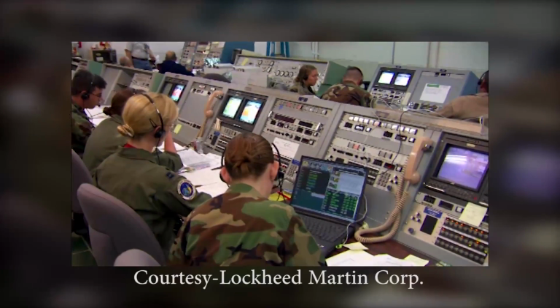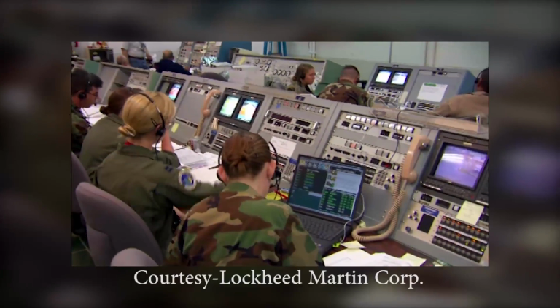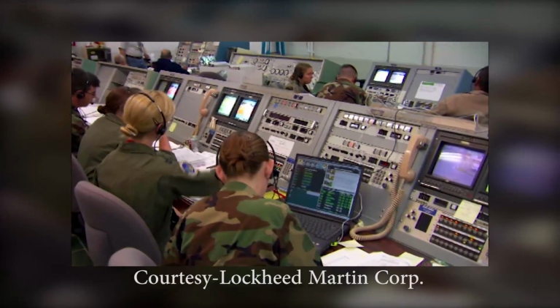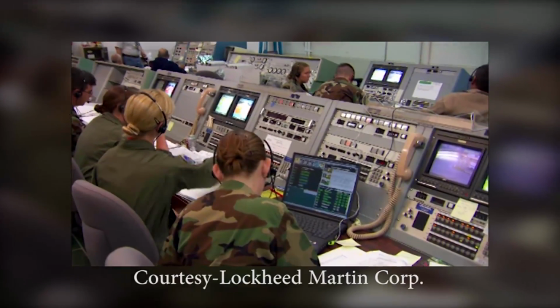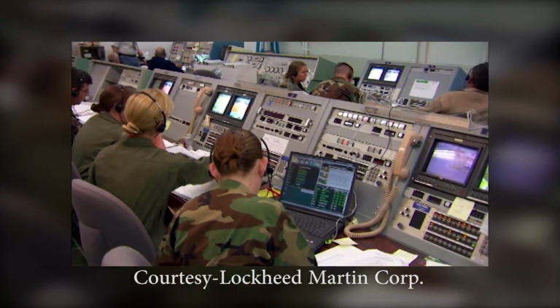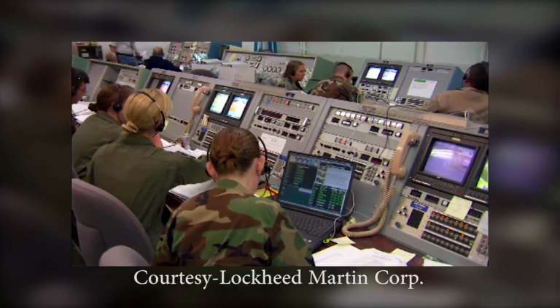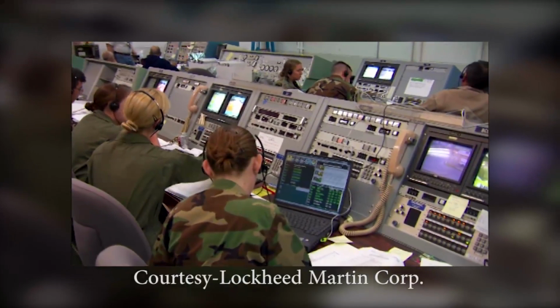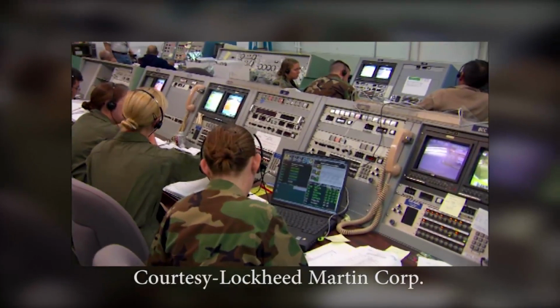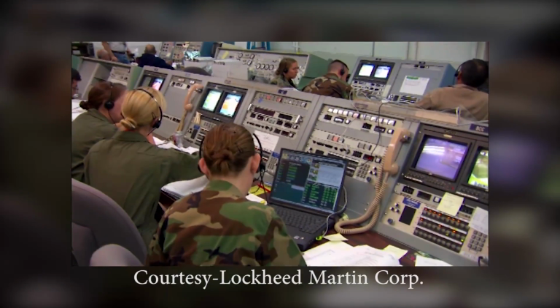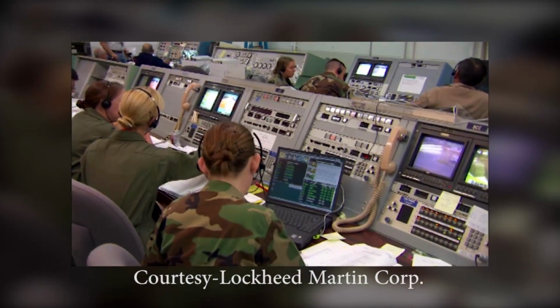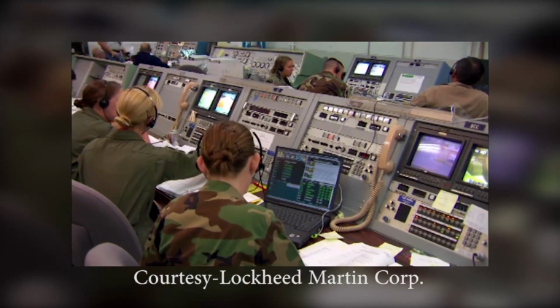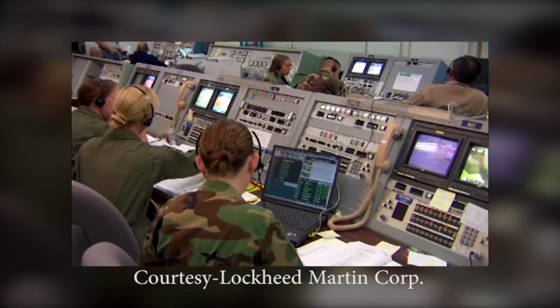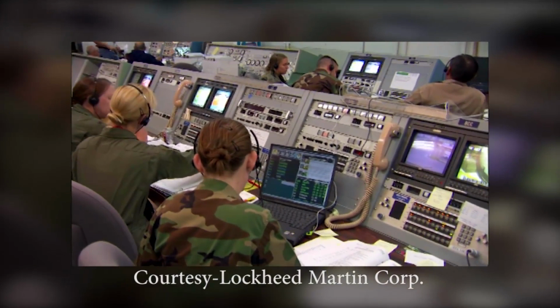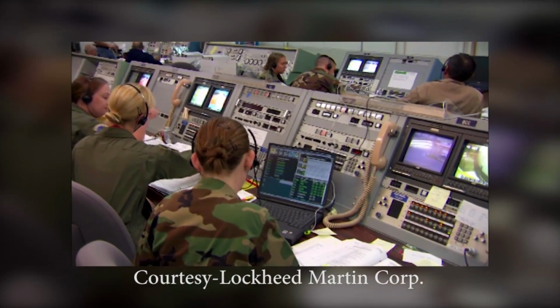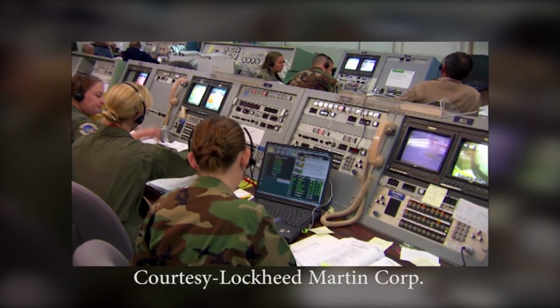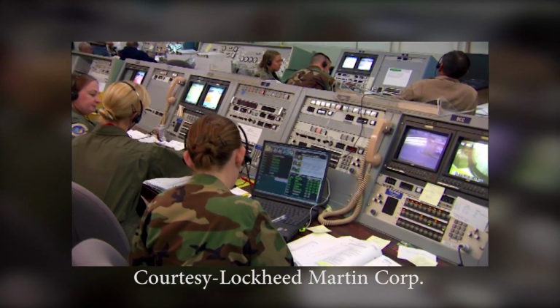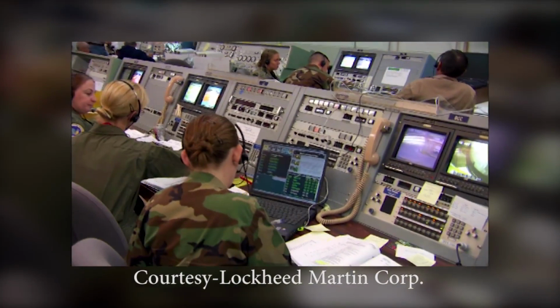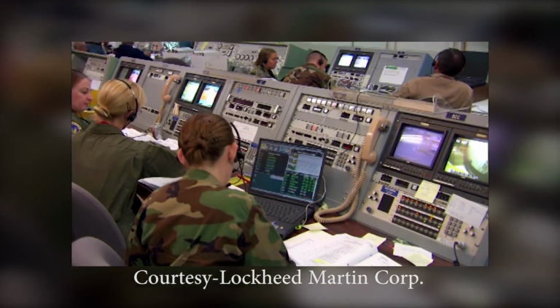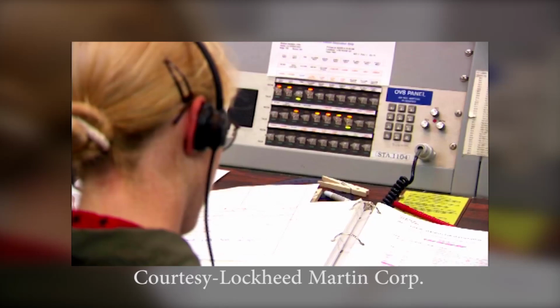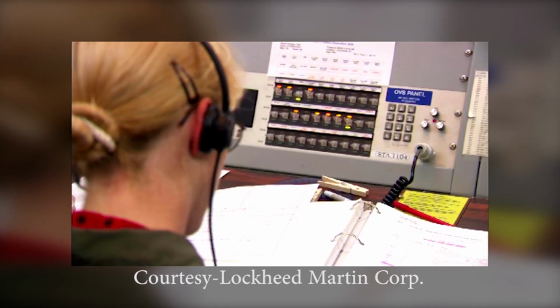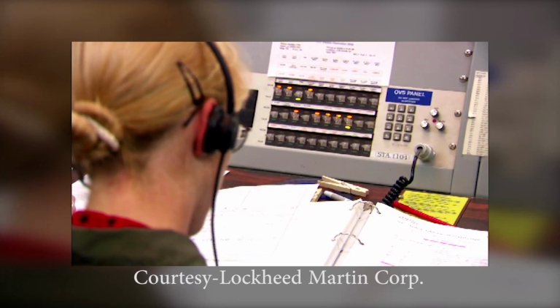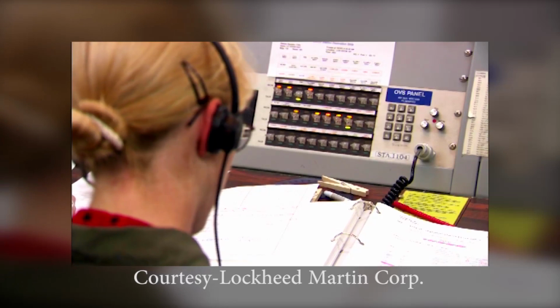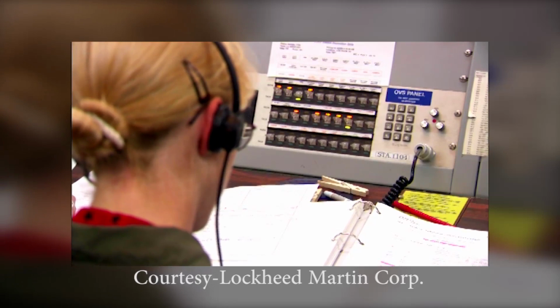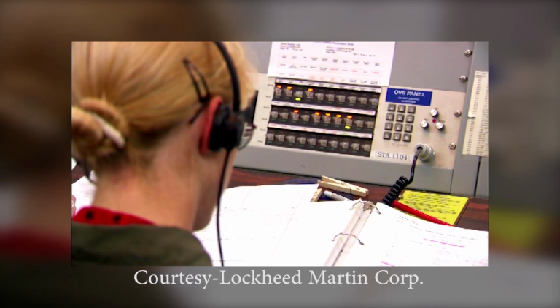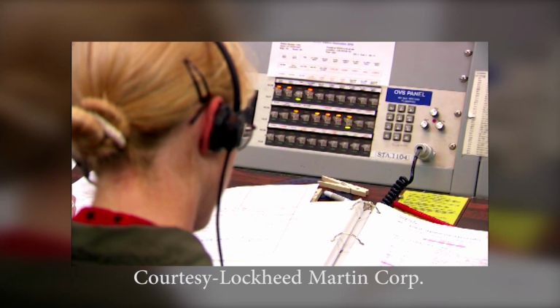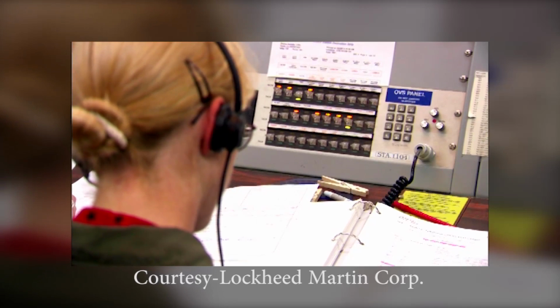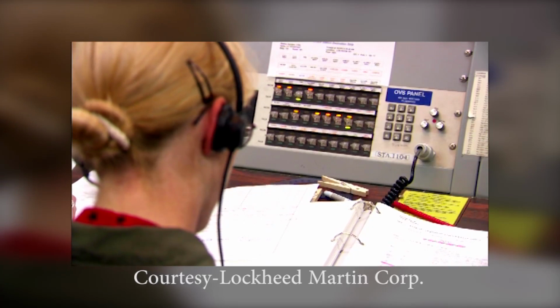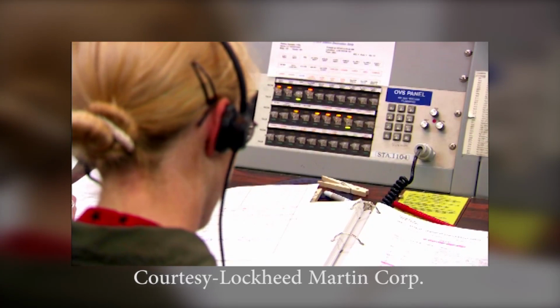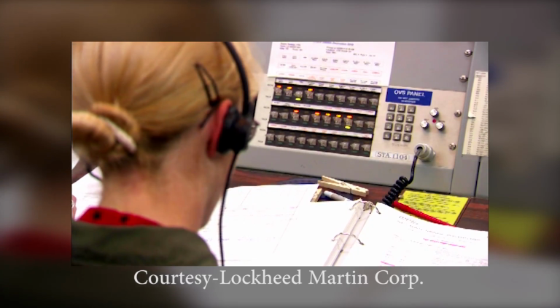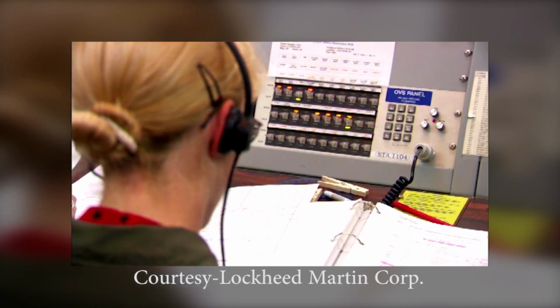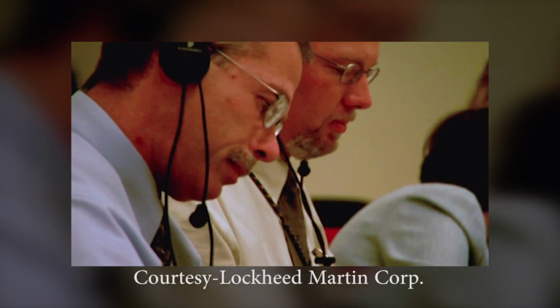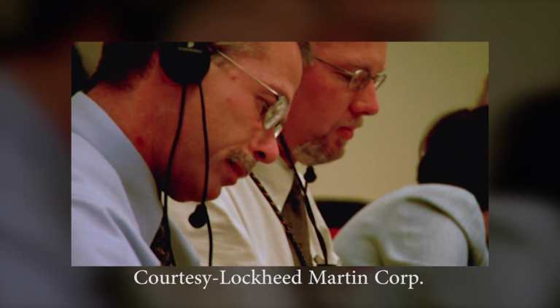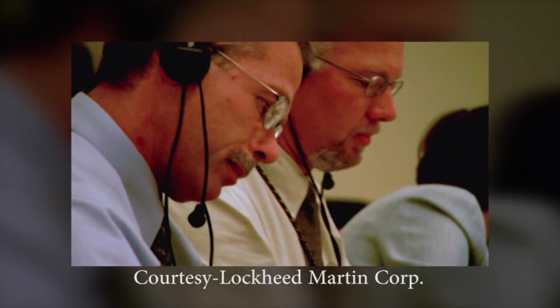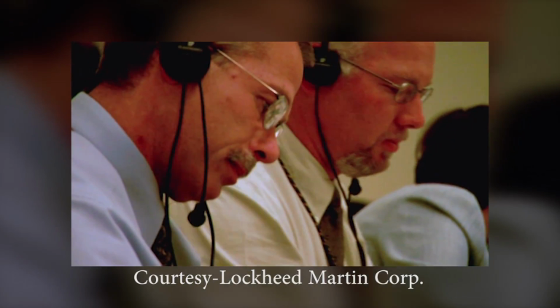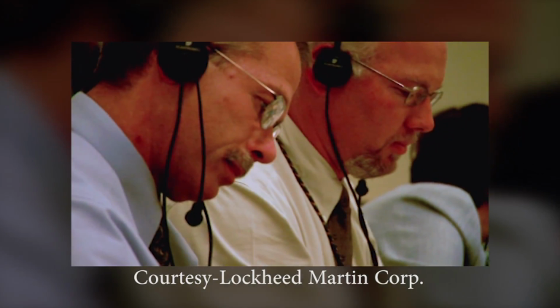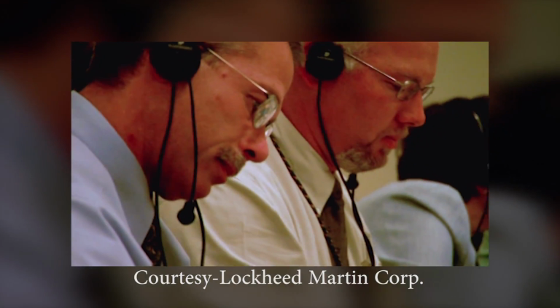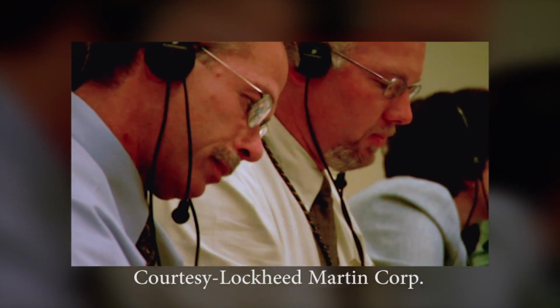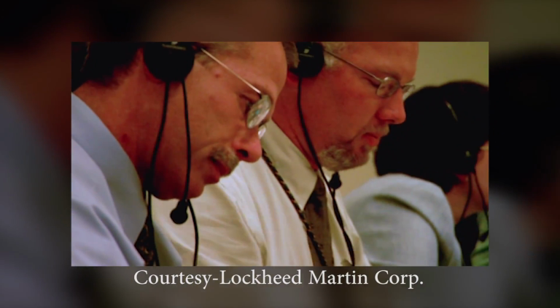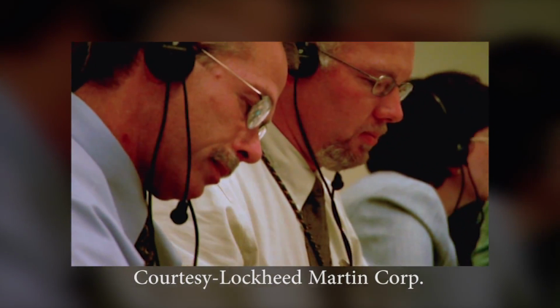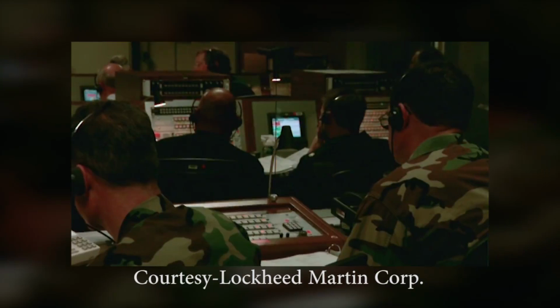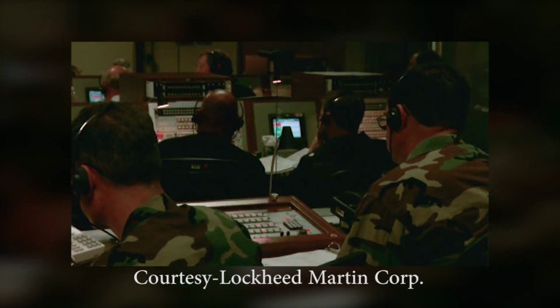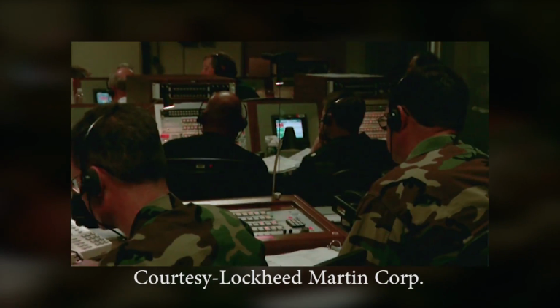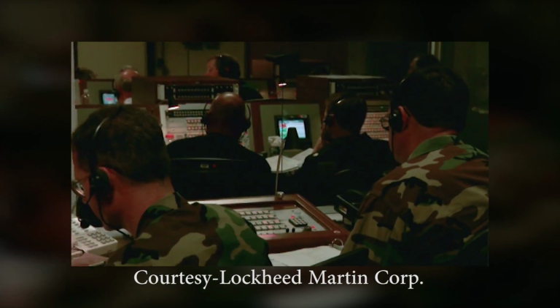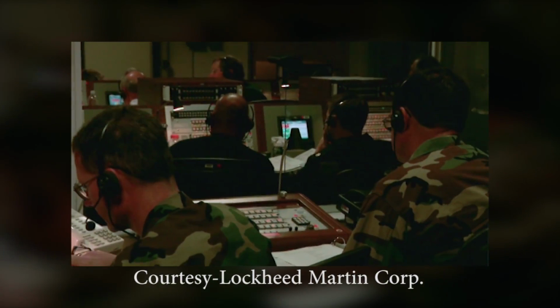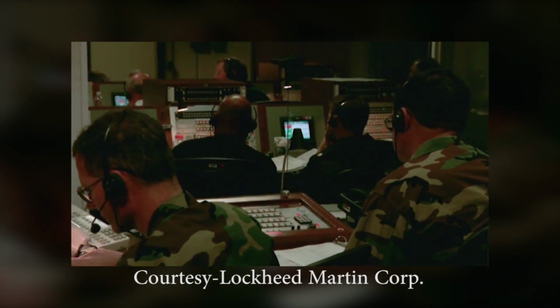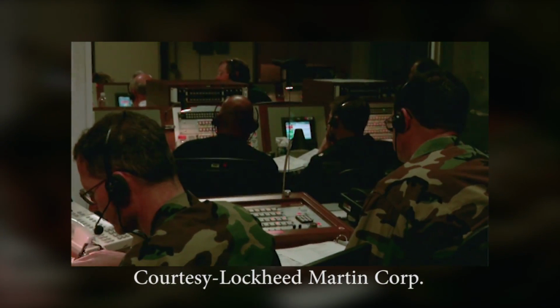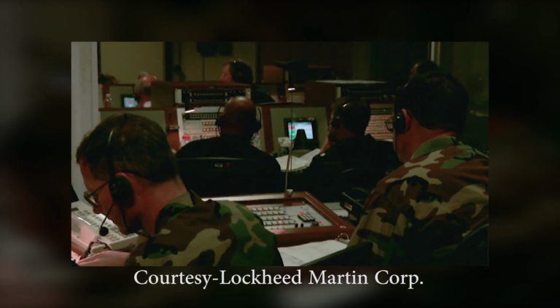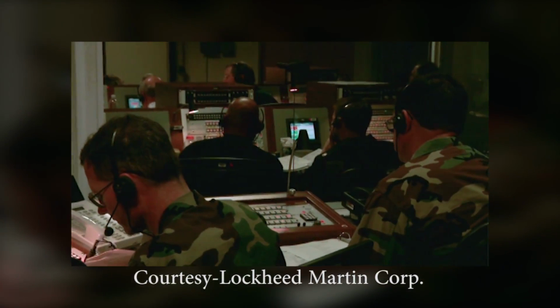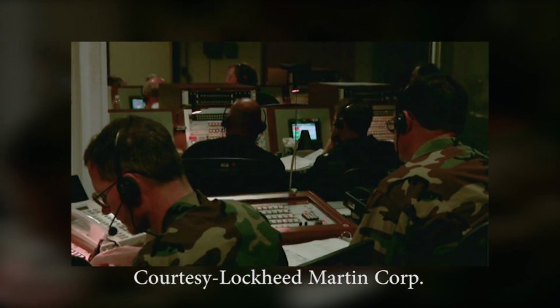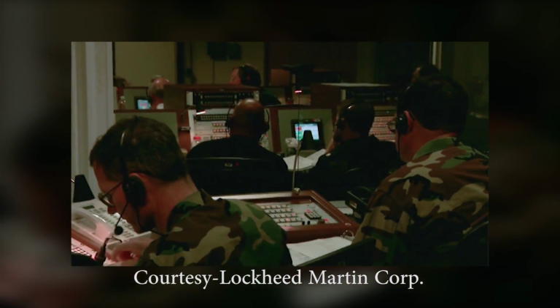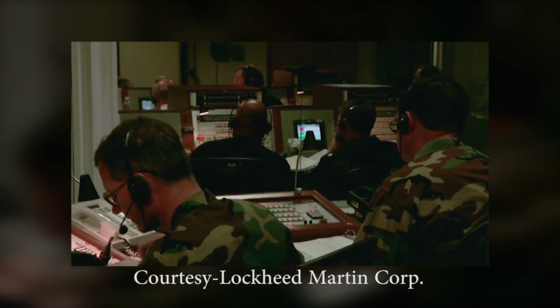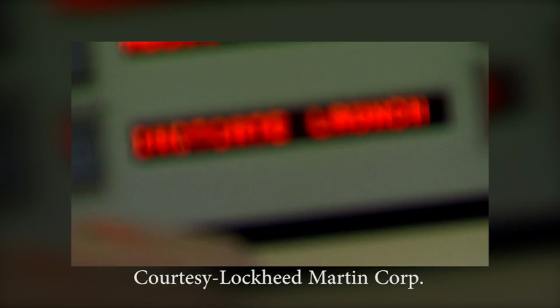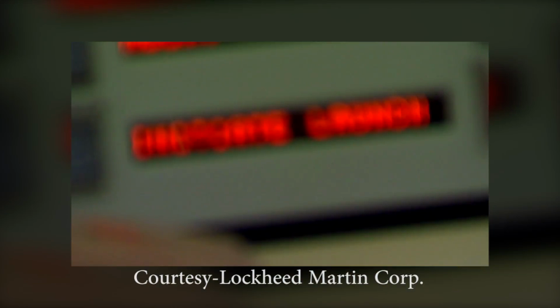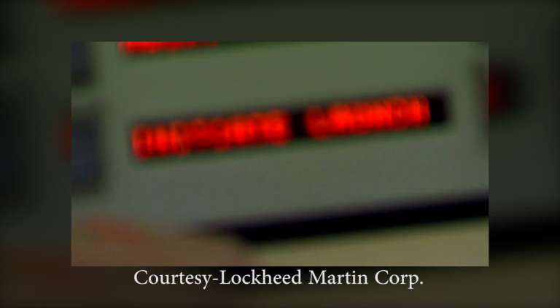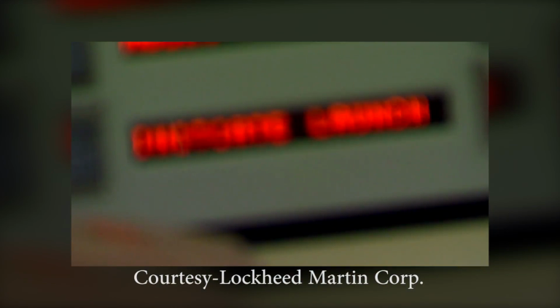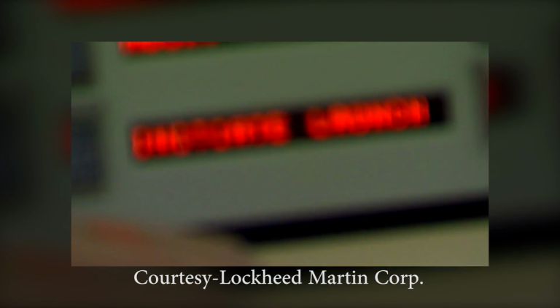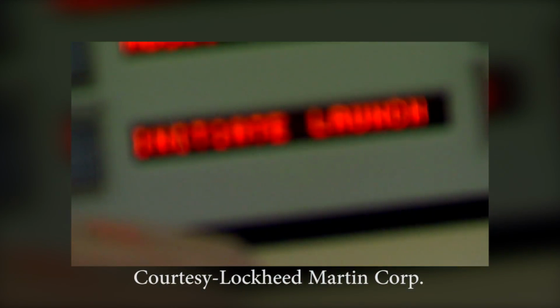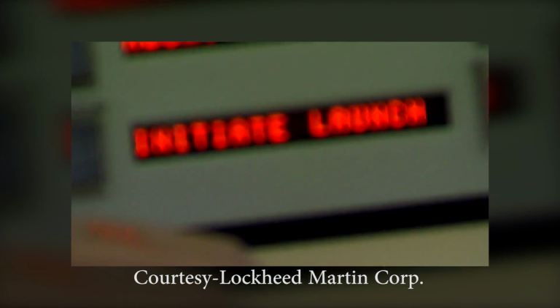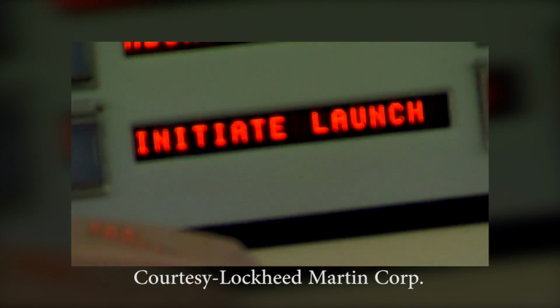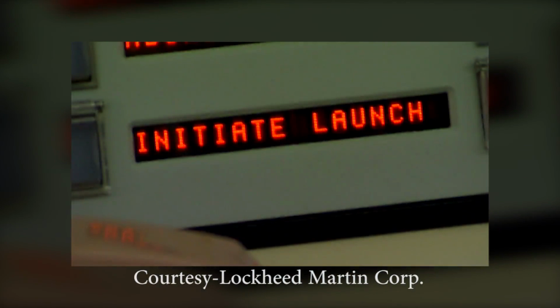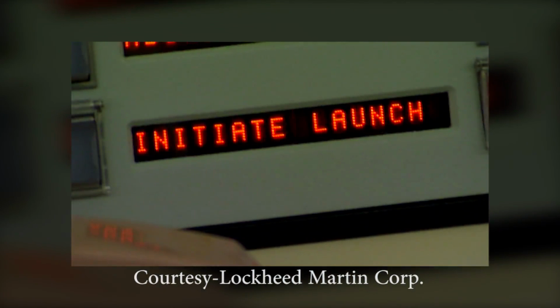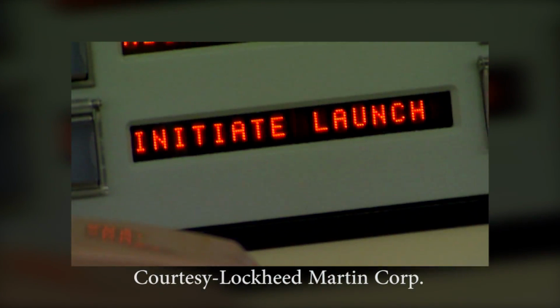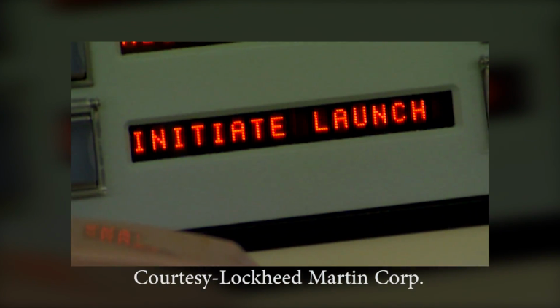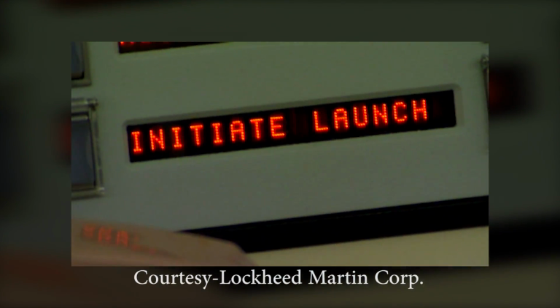SEMU is go. Tracking and flight safety is go. Engineering is go. B-26 for final count.